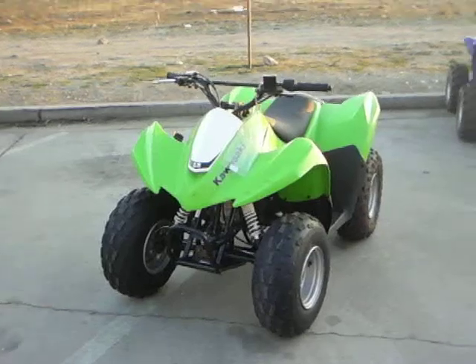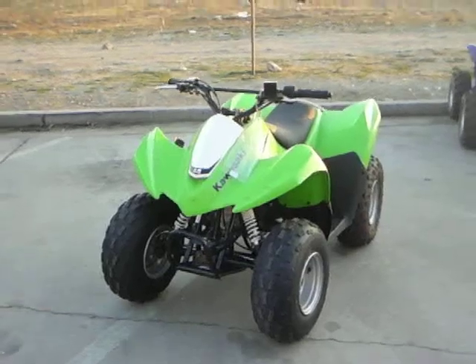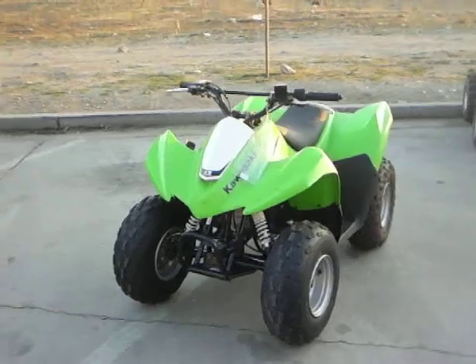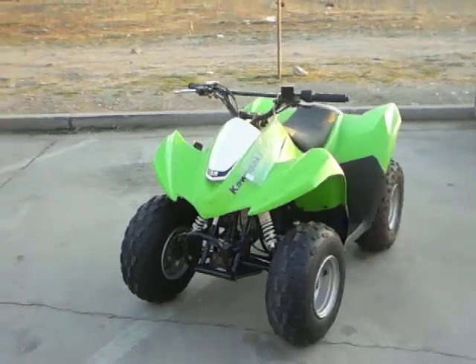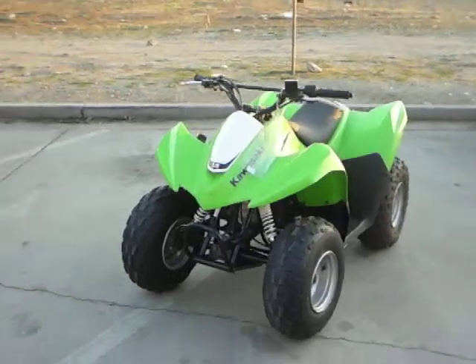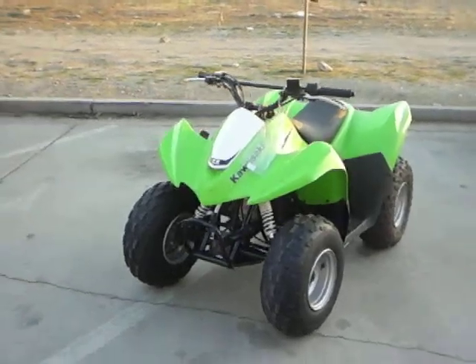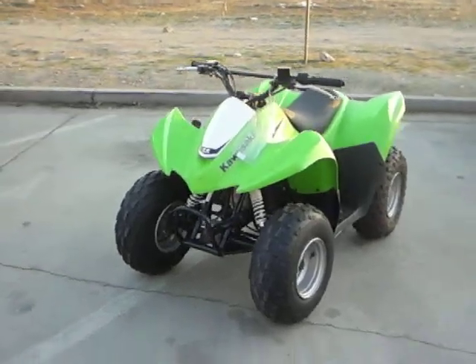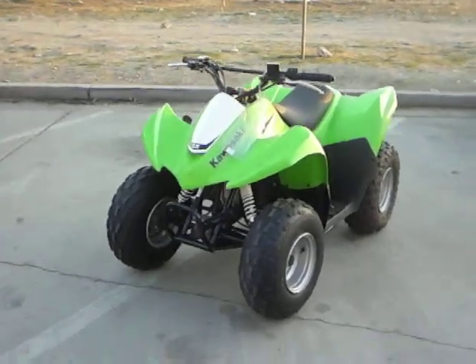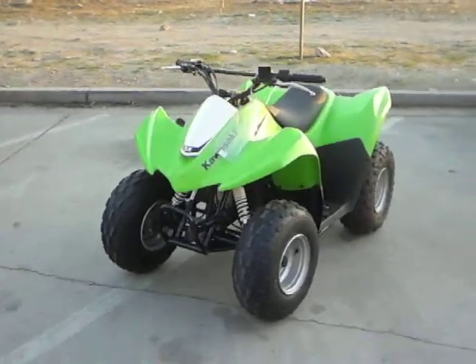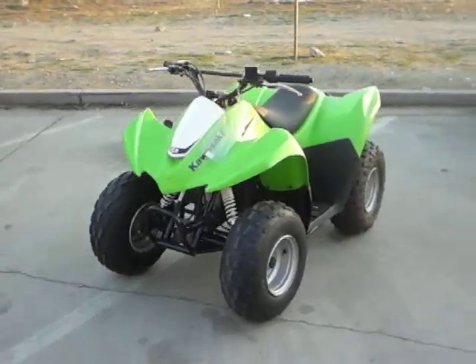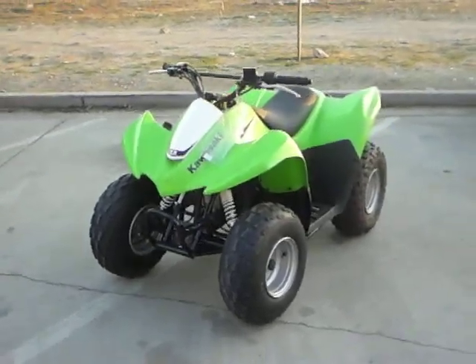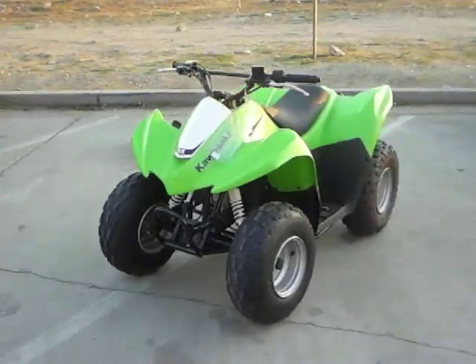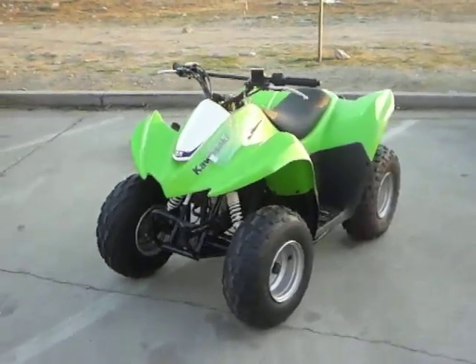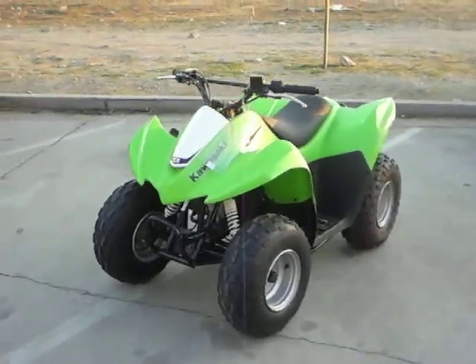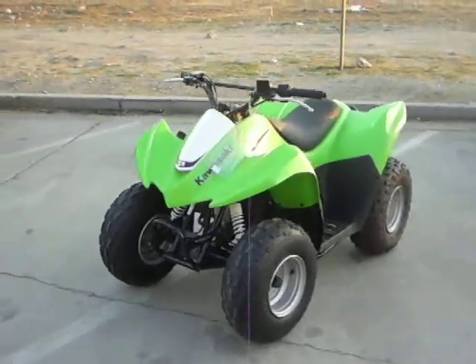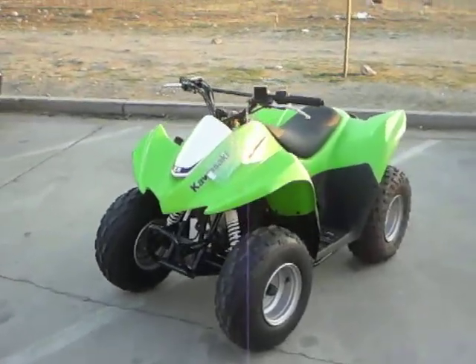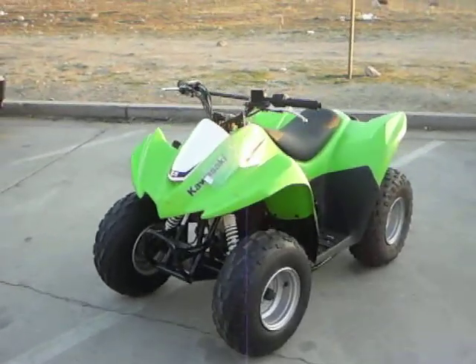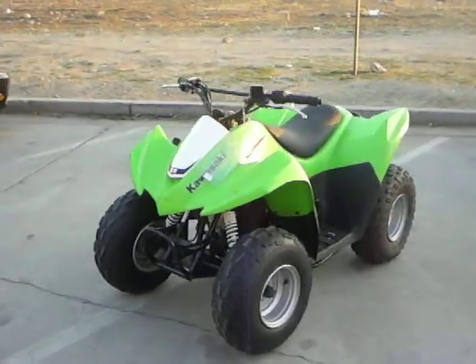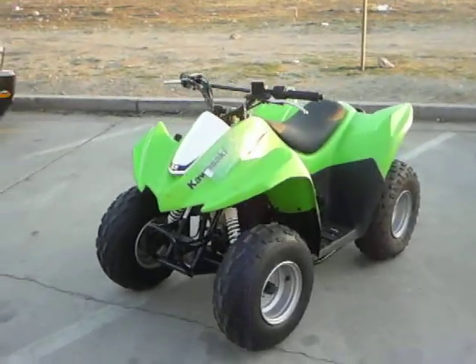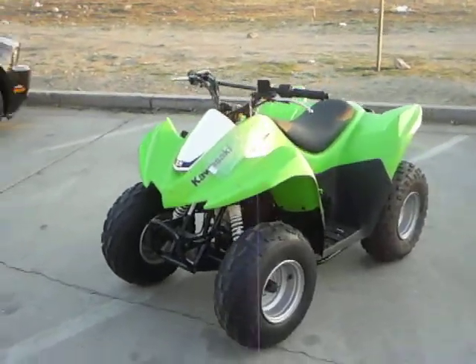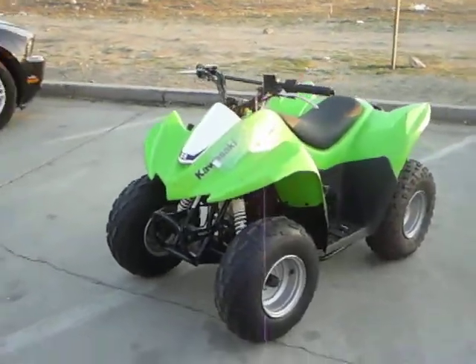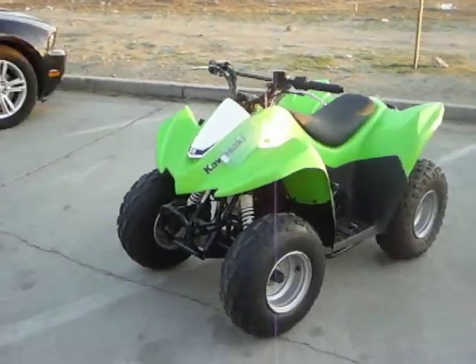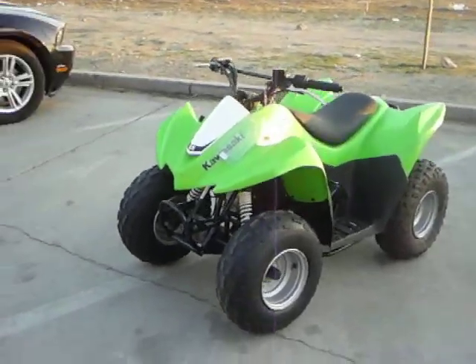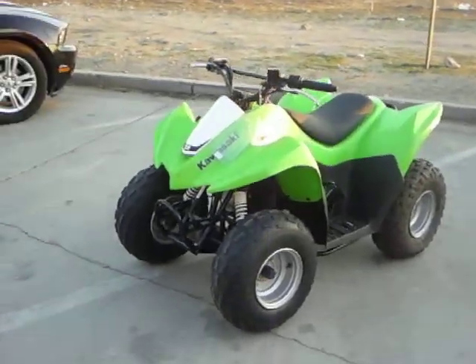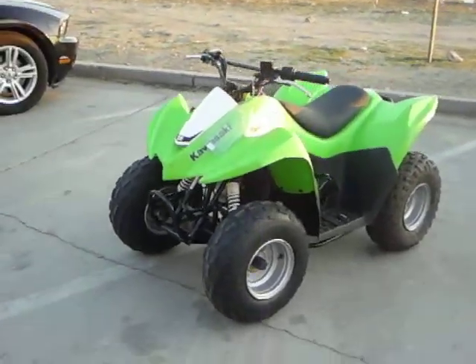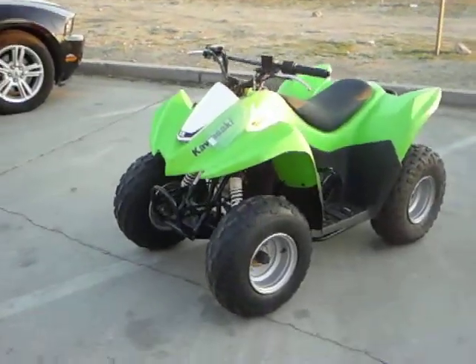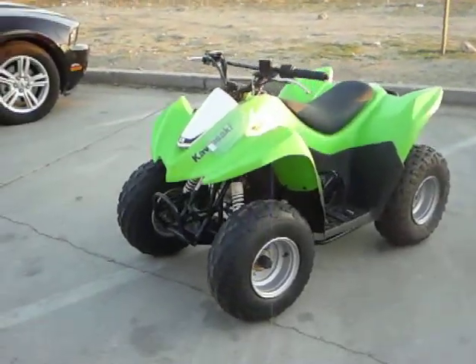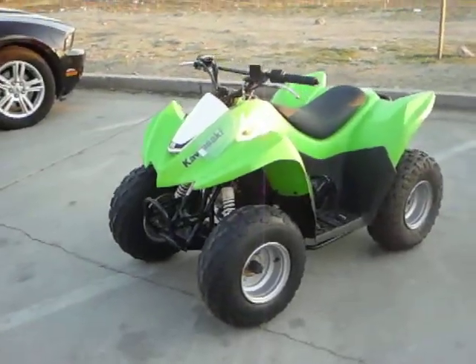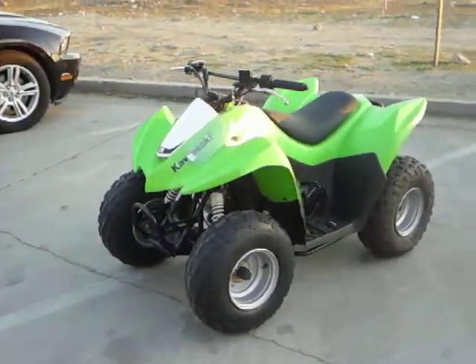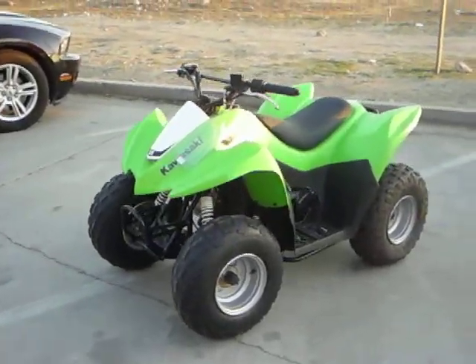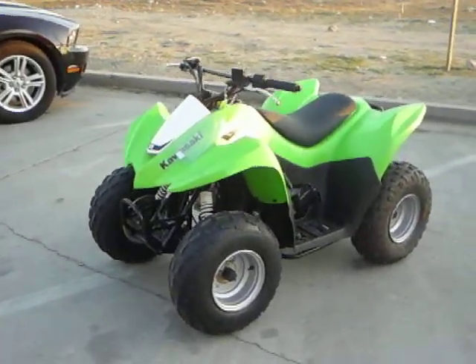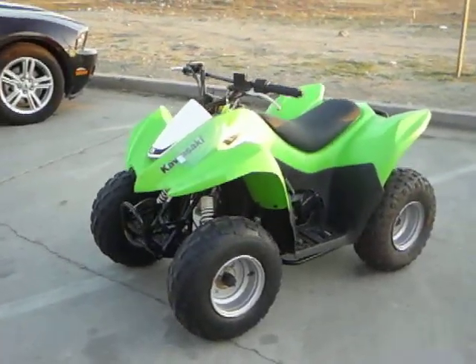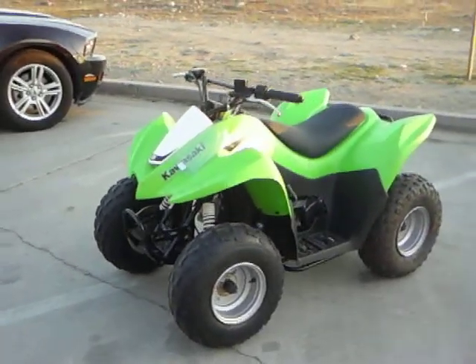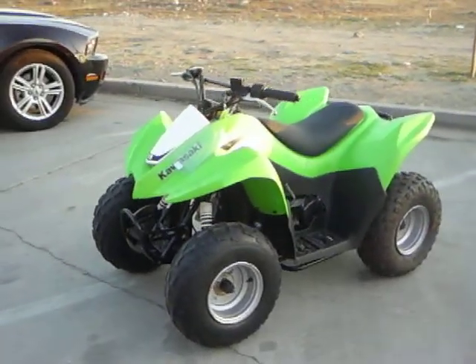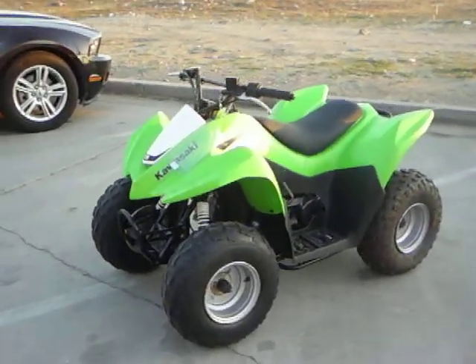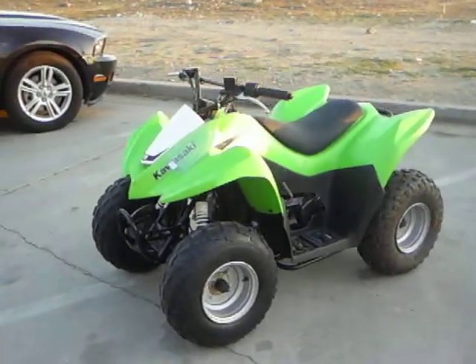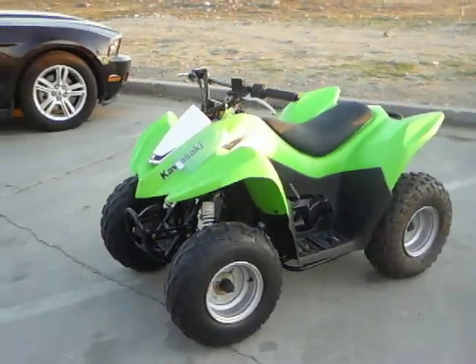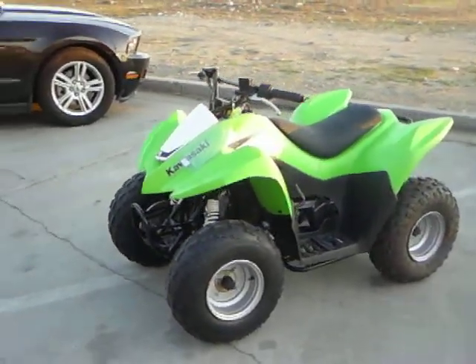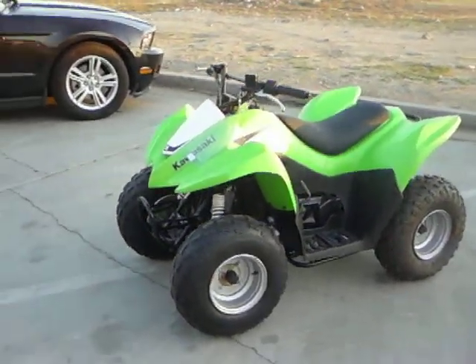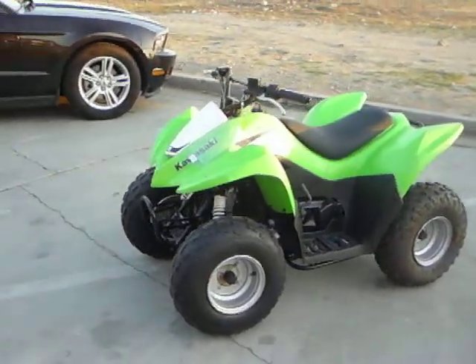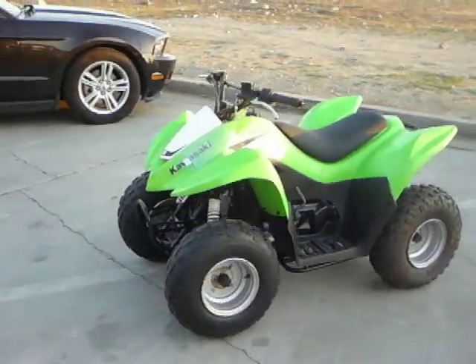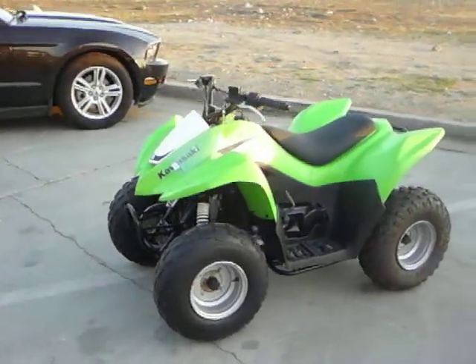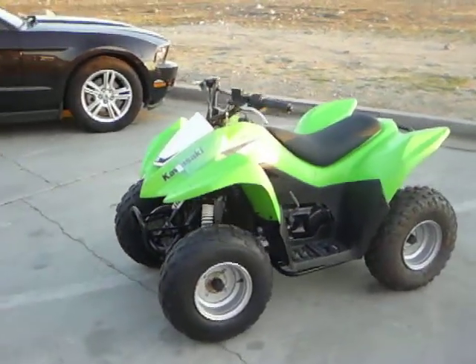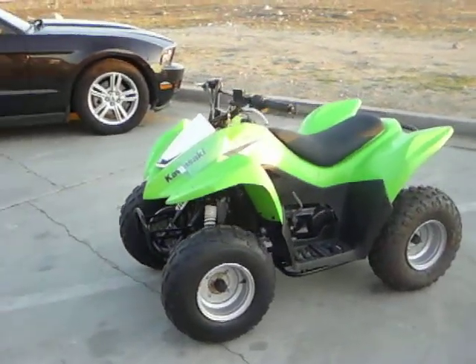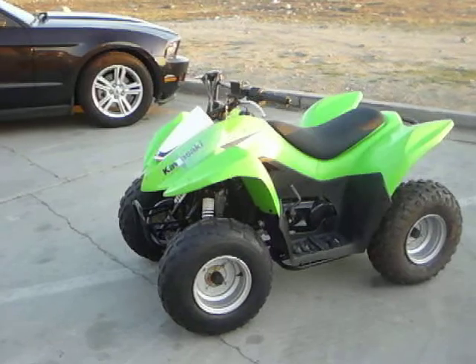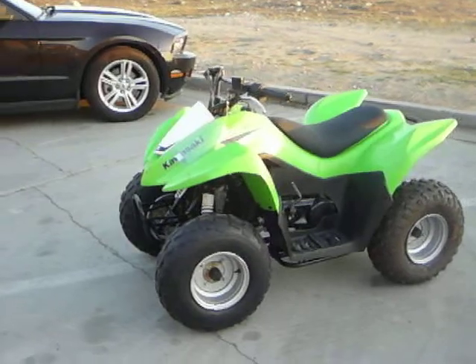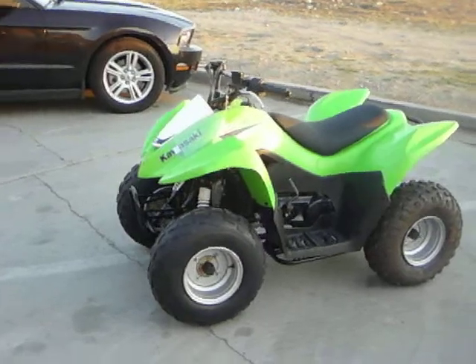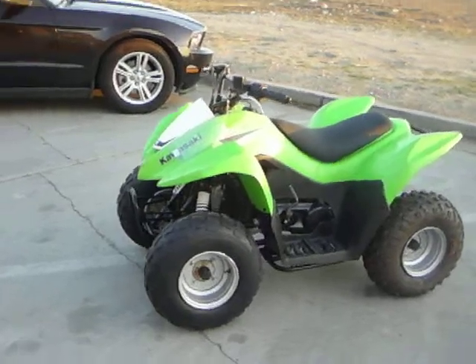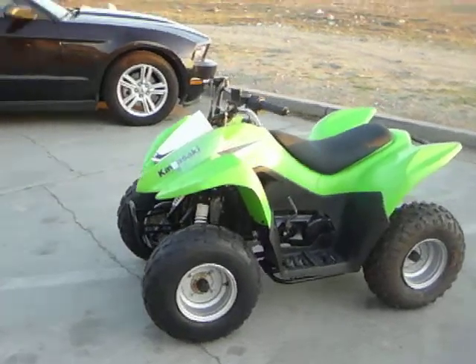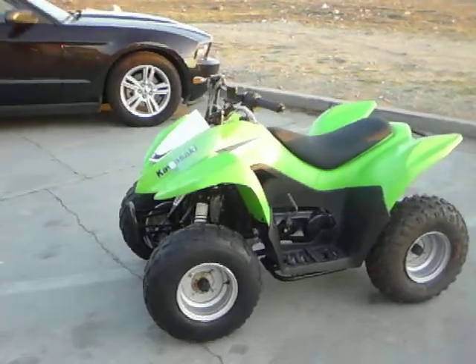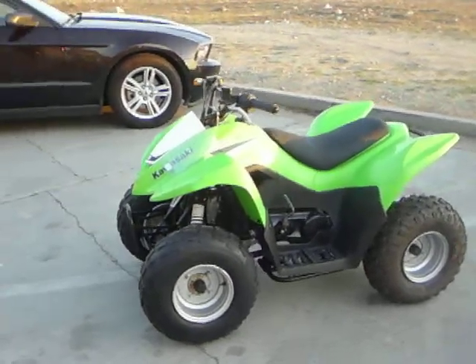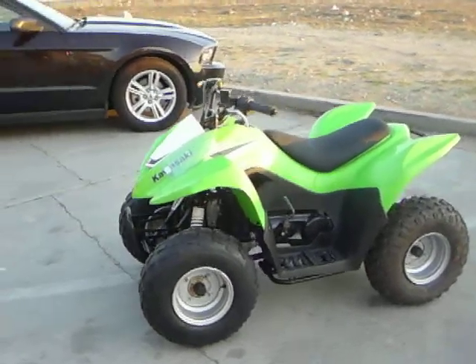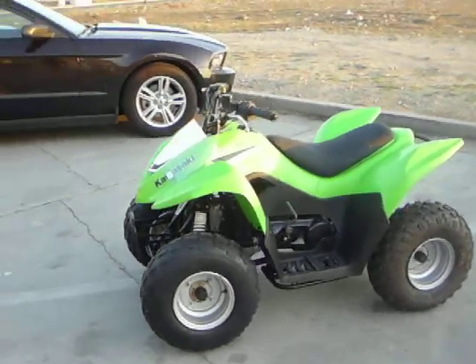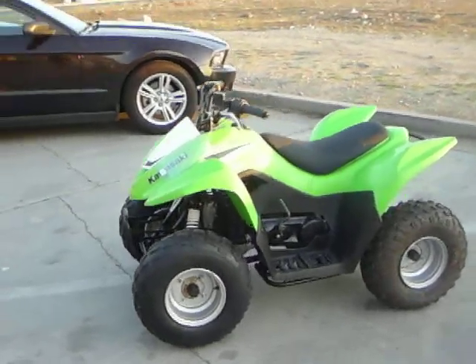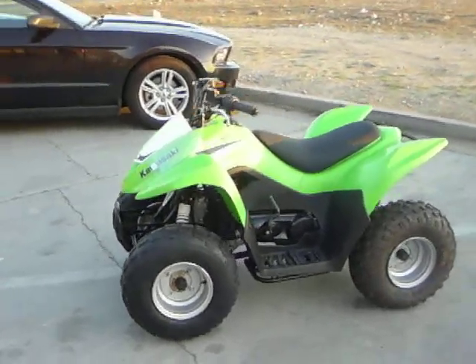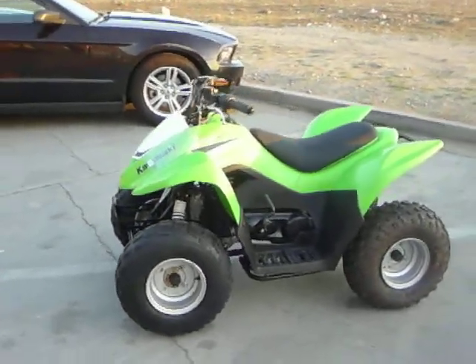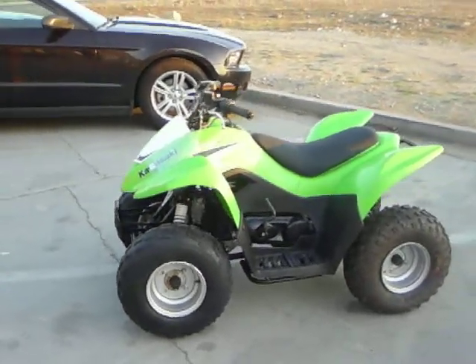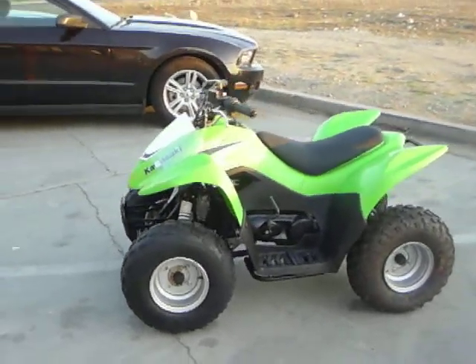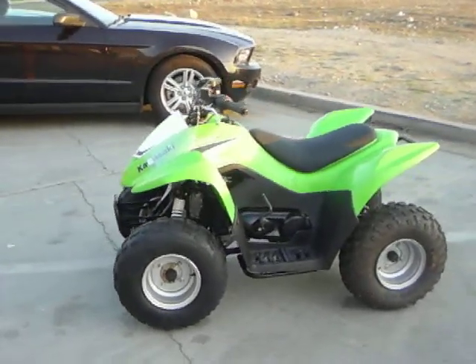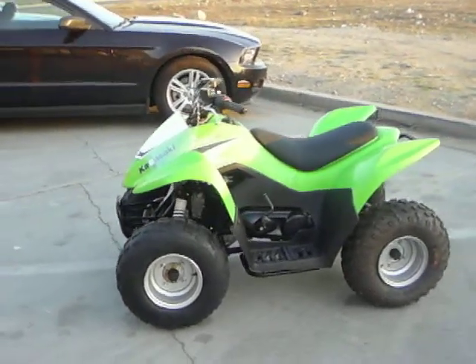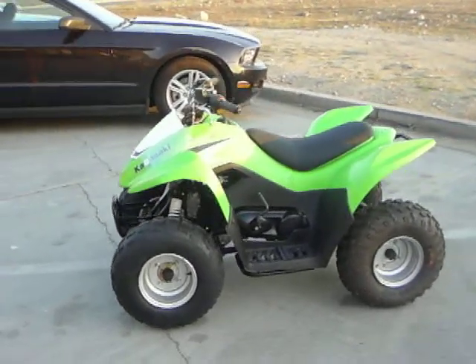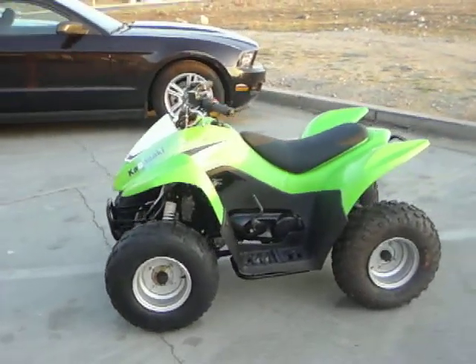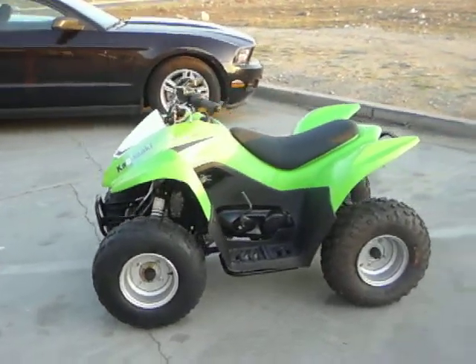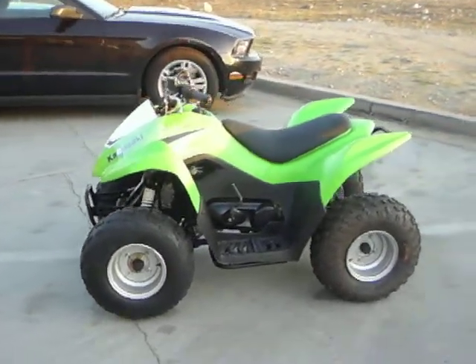Hello from your friends here at Import Cycles Power Sports. Today we have this 2007 Kawasaki KFX 90.